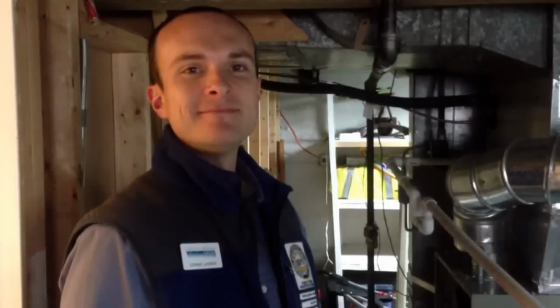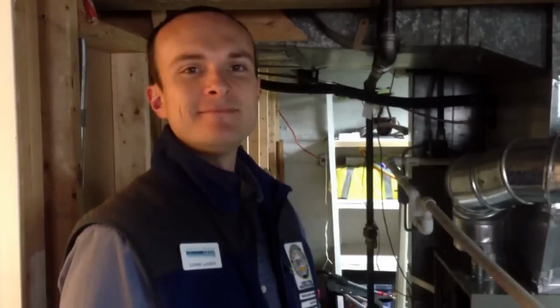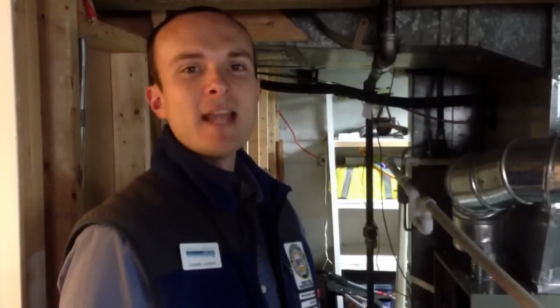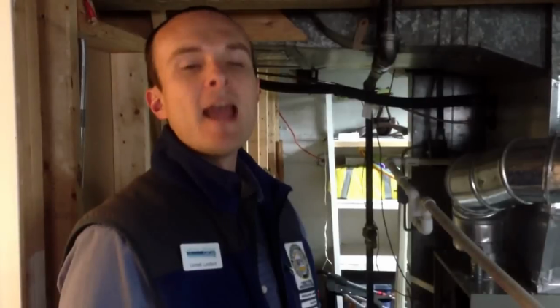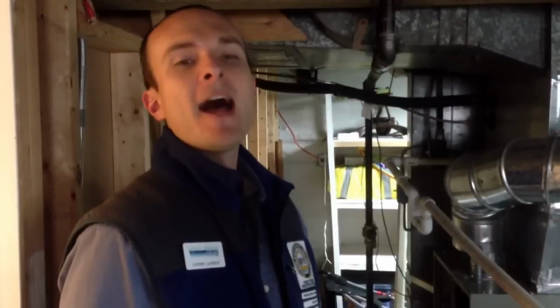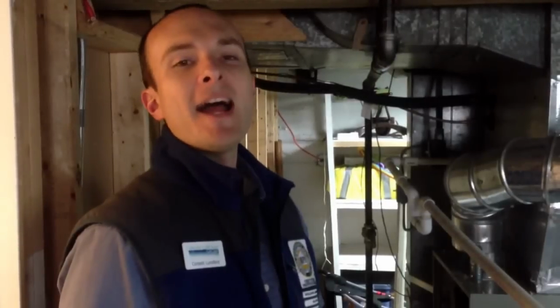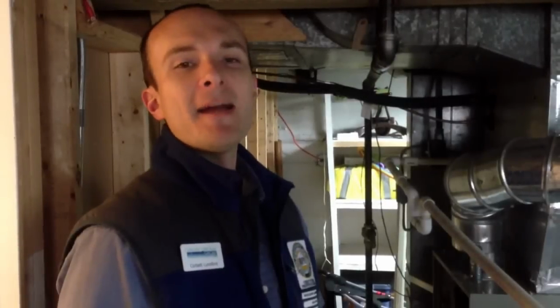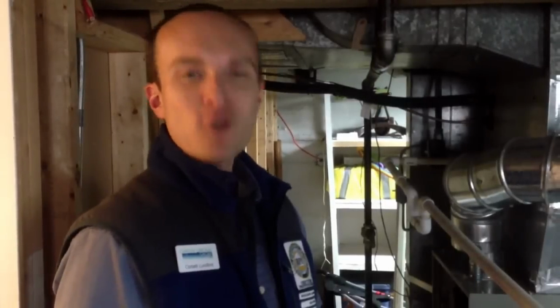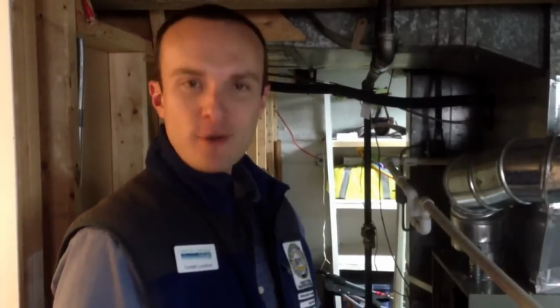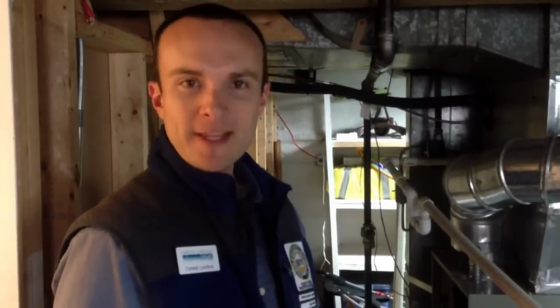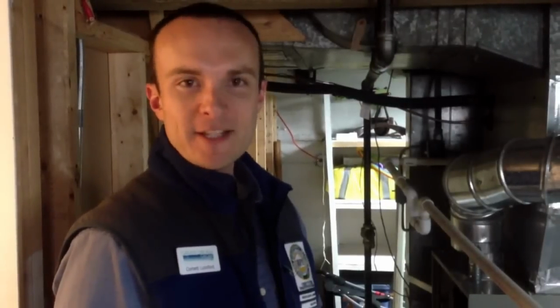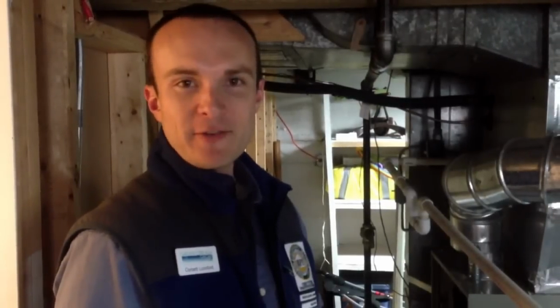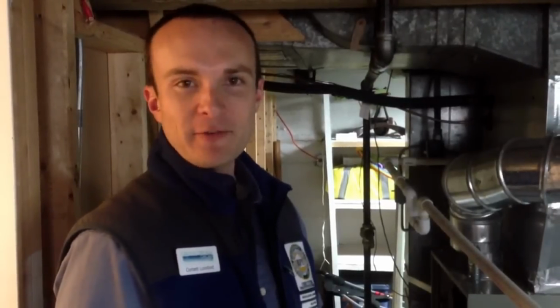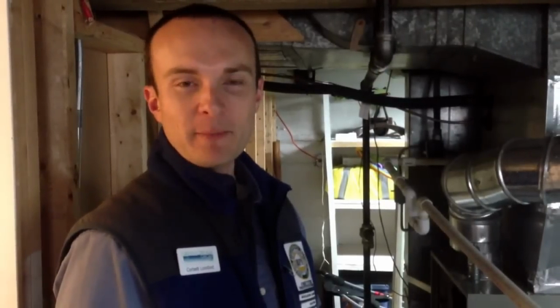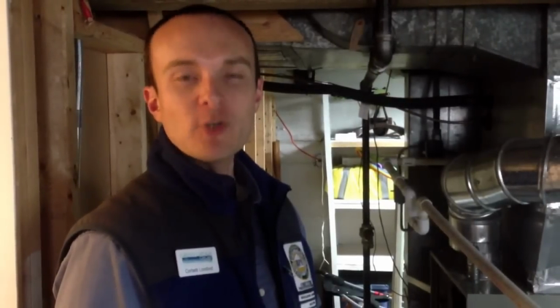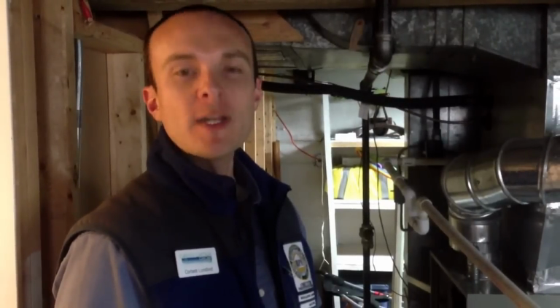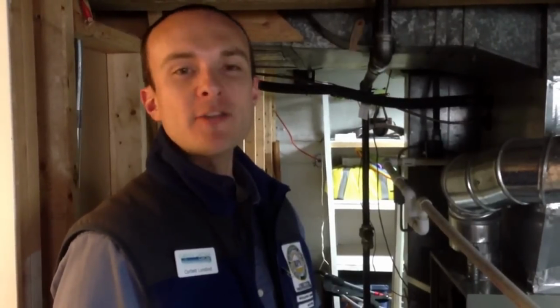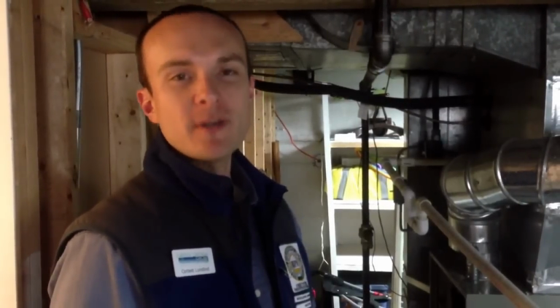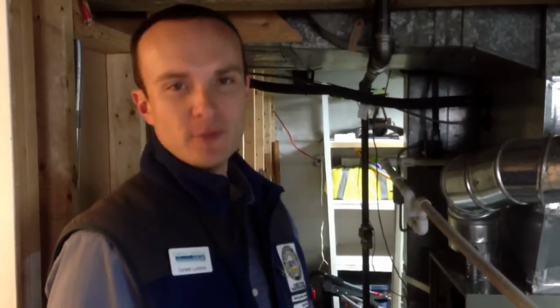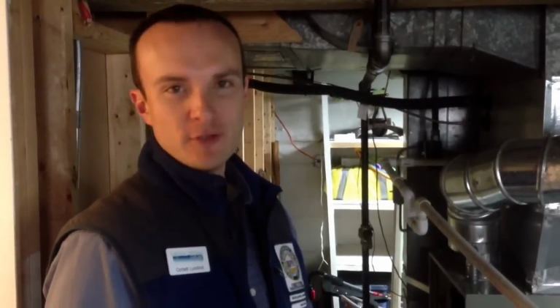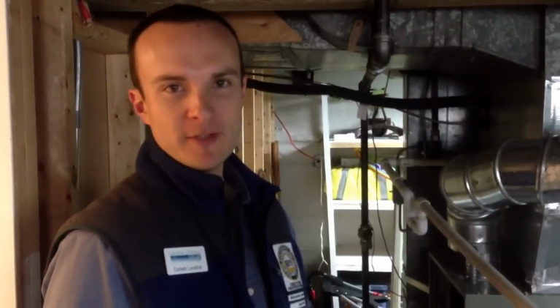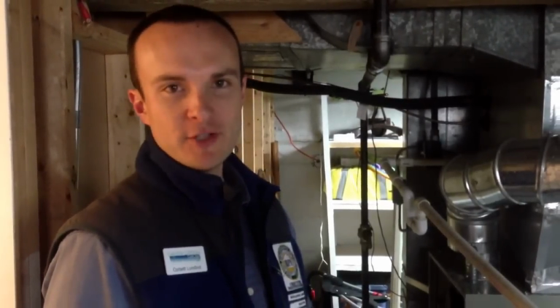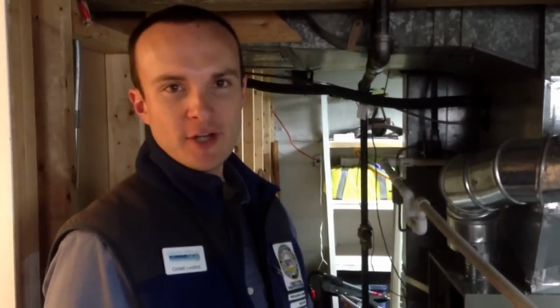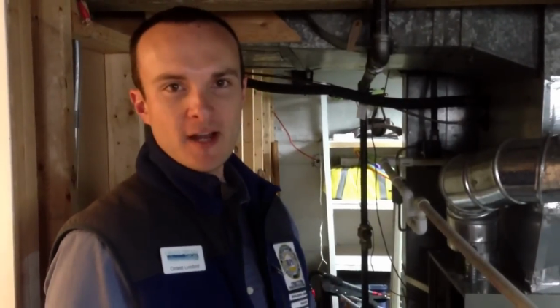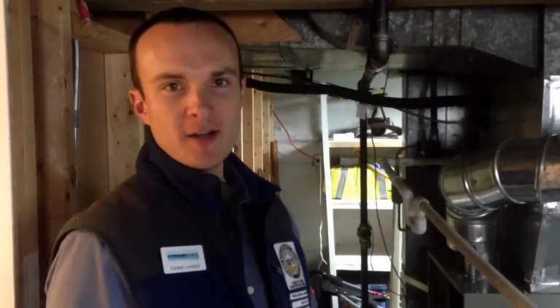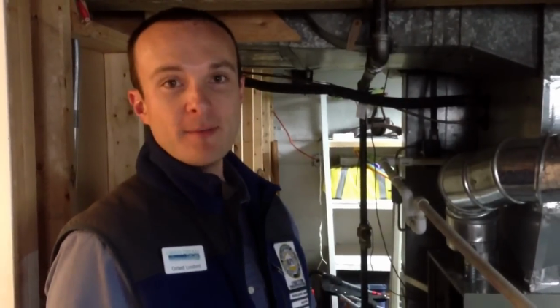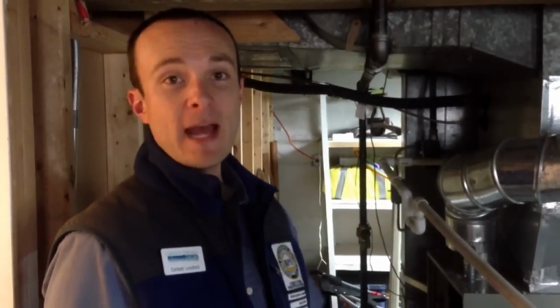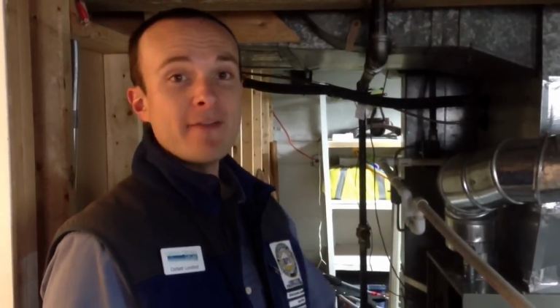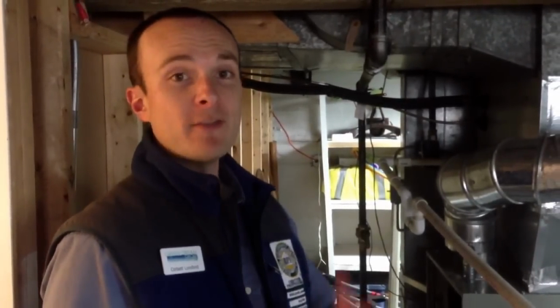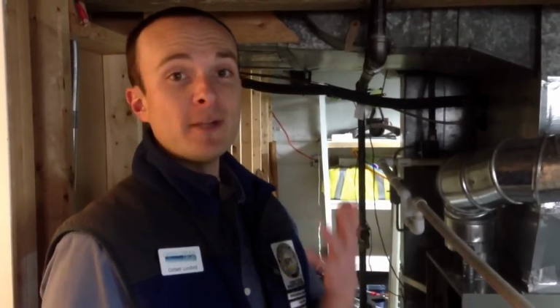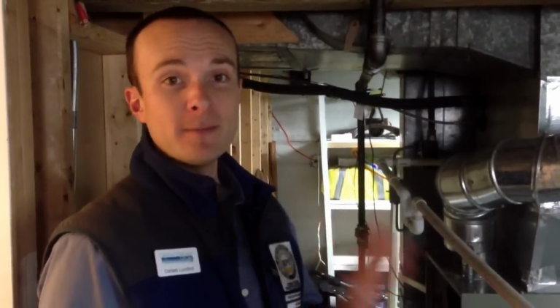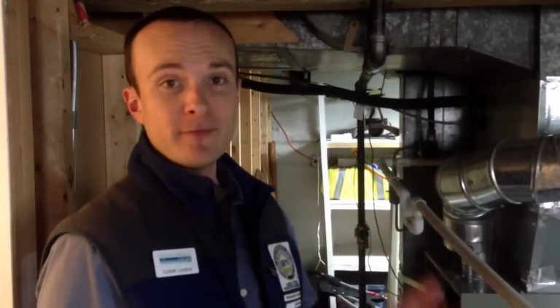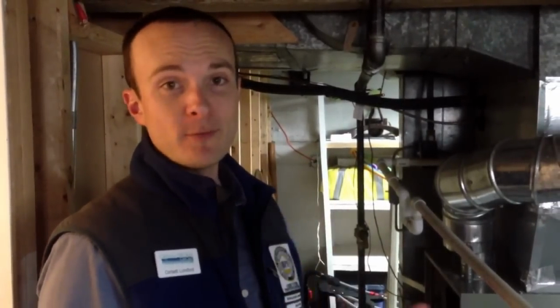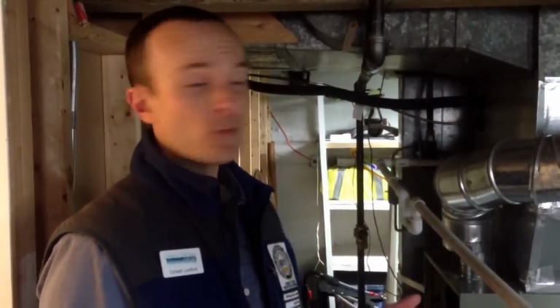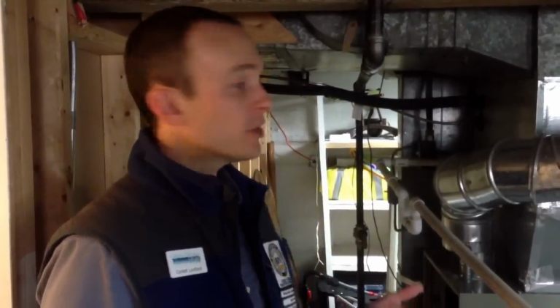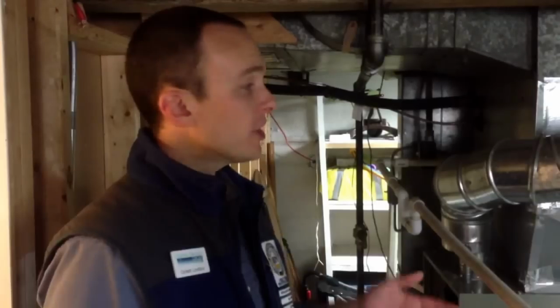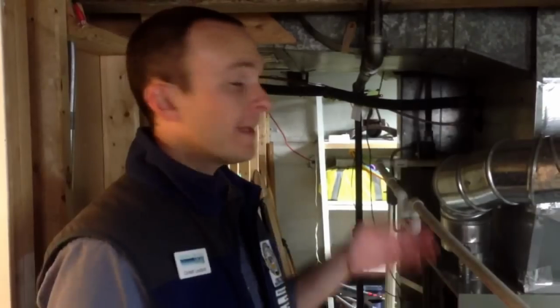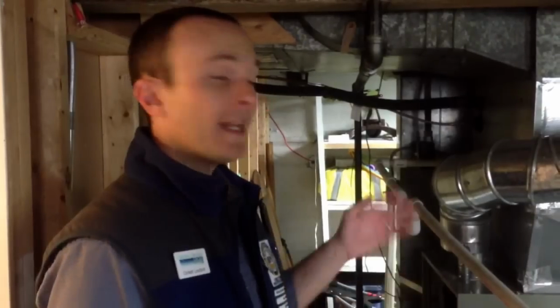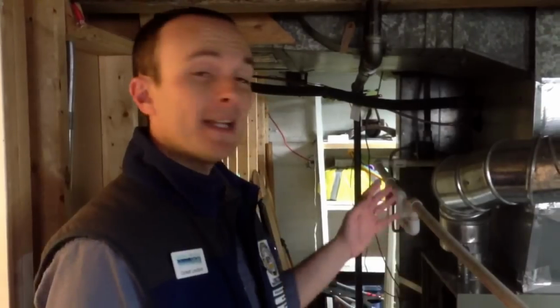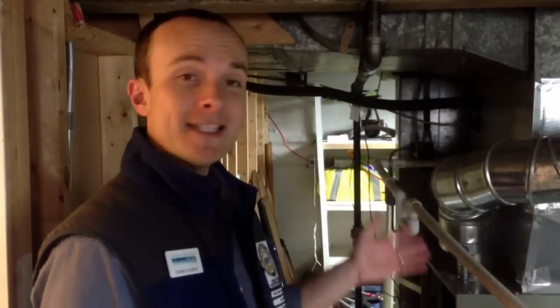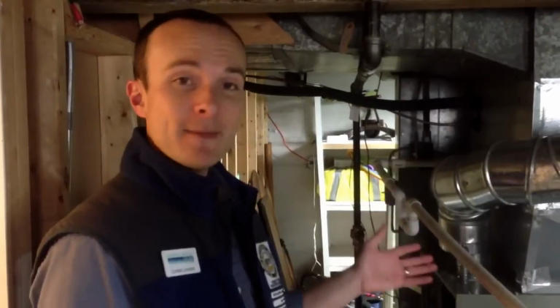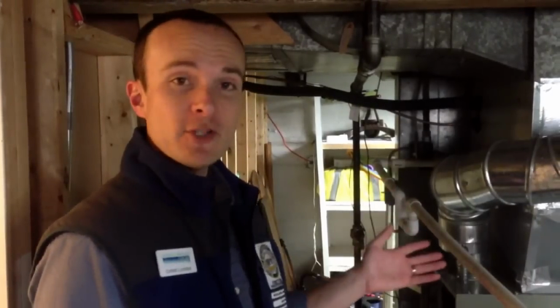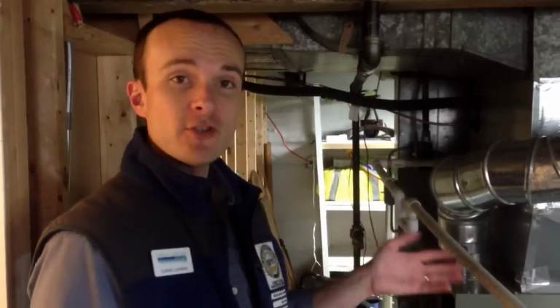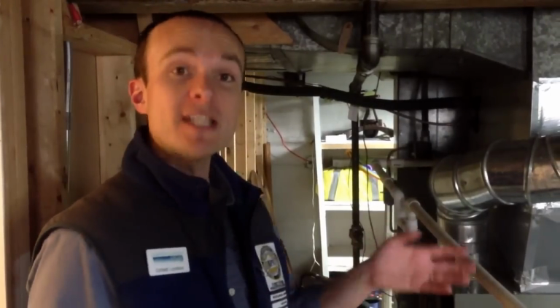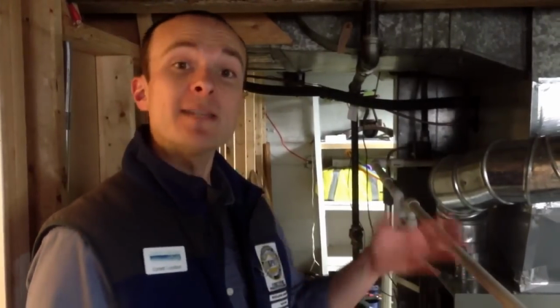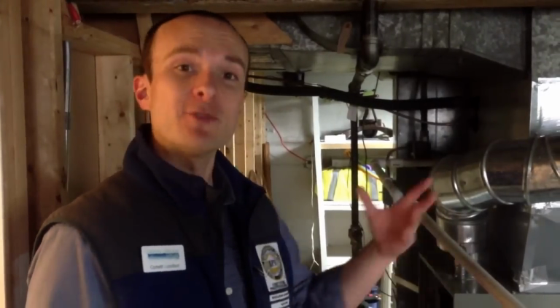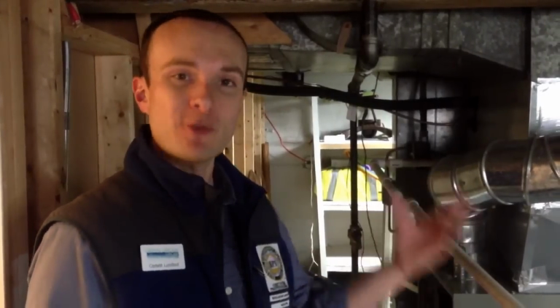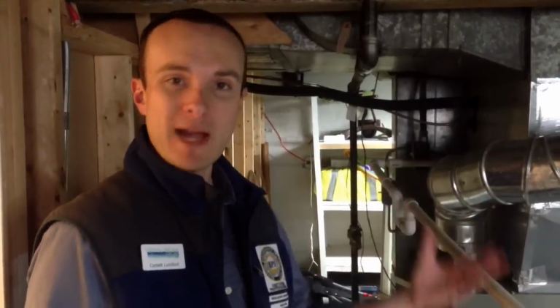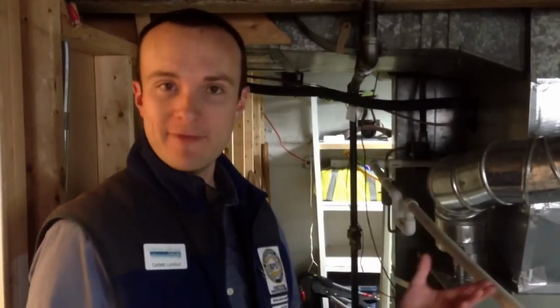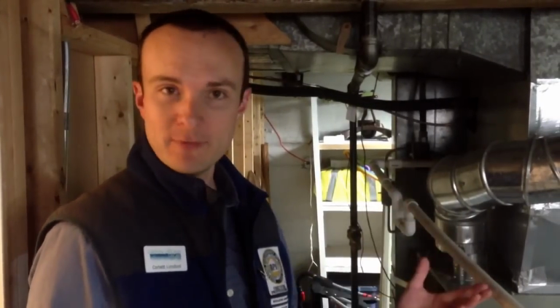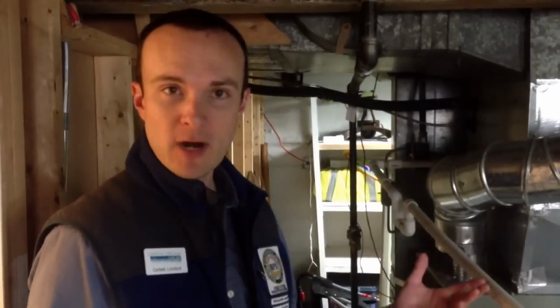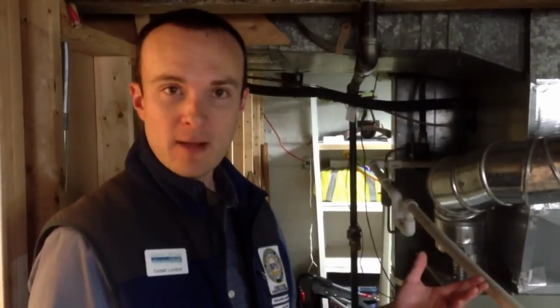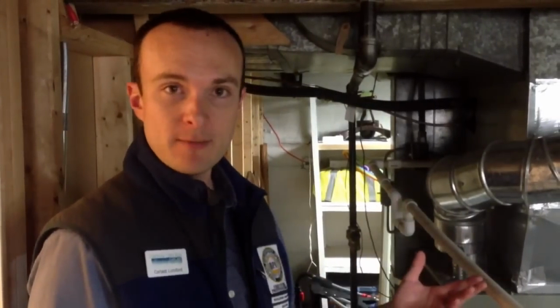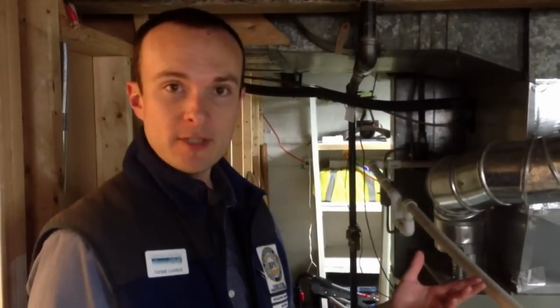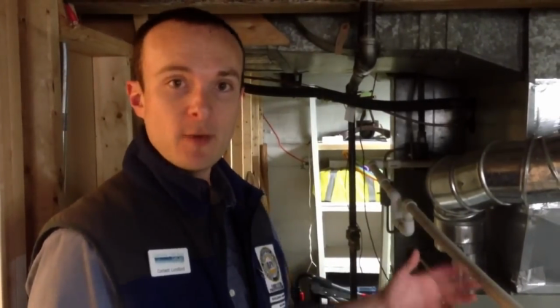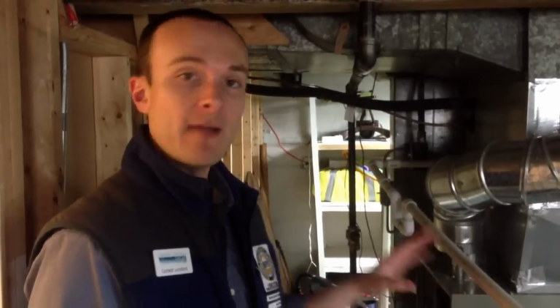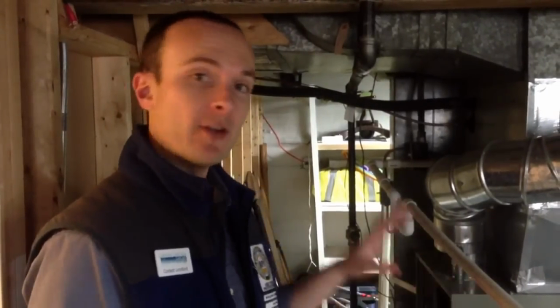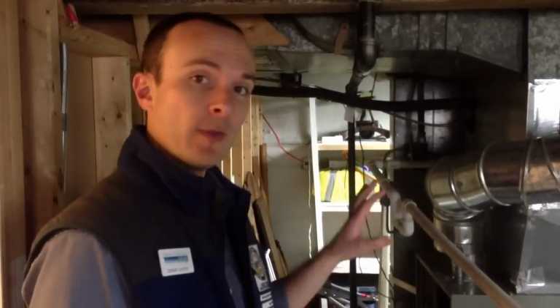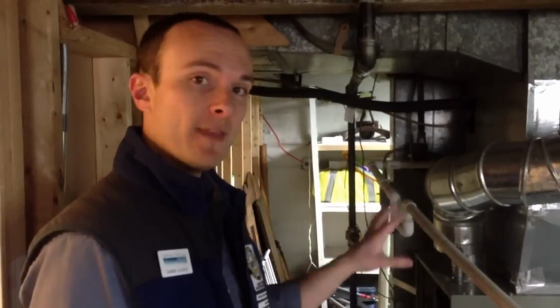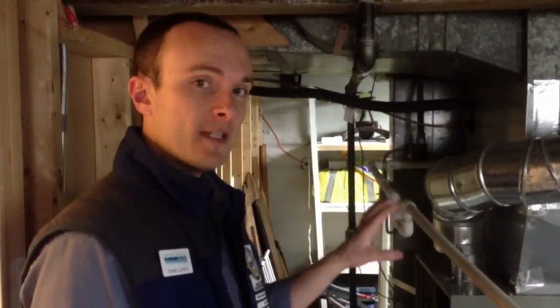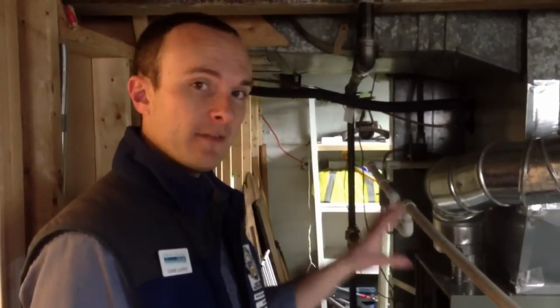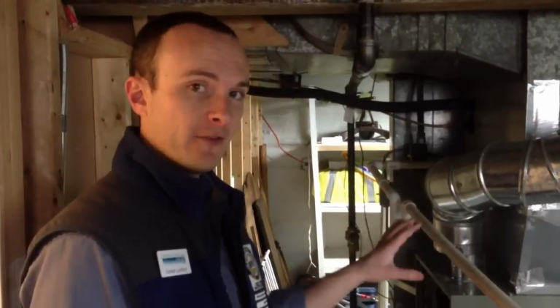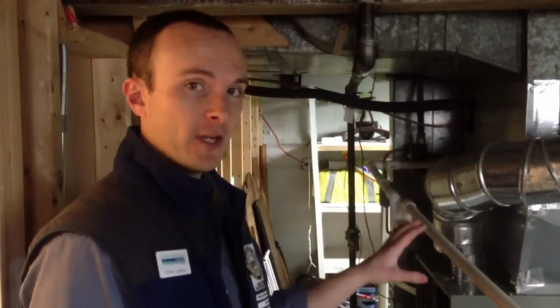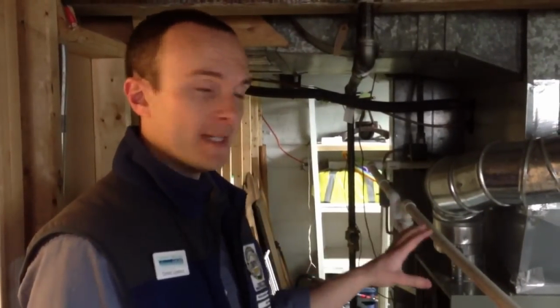Hi, I'm Corbett Lunsford from Green Dream Group in Chicago. On behalf of the Building Performance Workshop, I'd like to demonstrate some draft problems that we're having with this furnace.